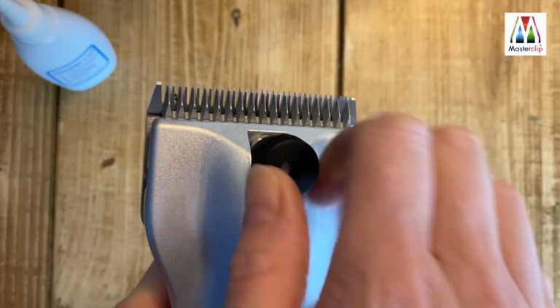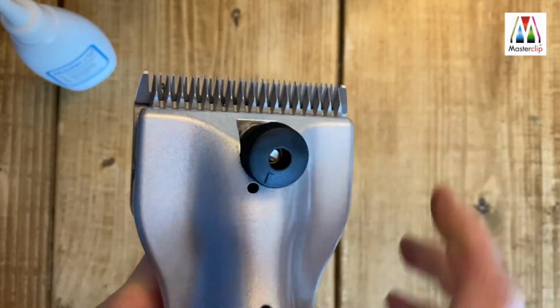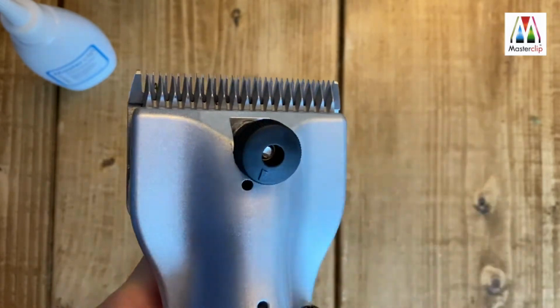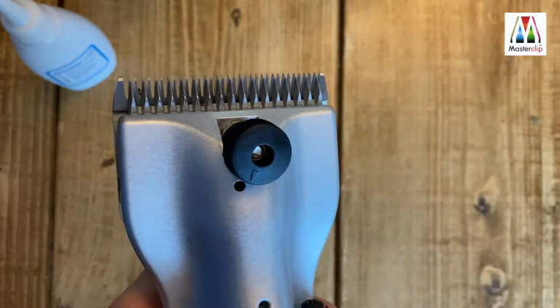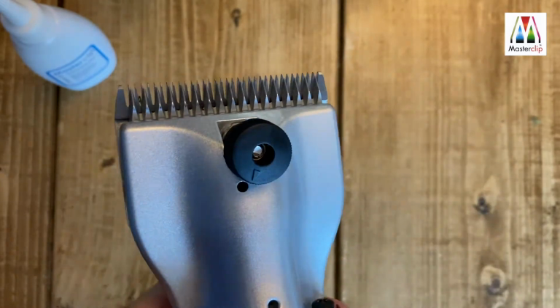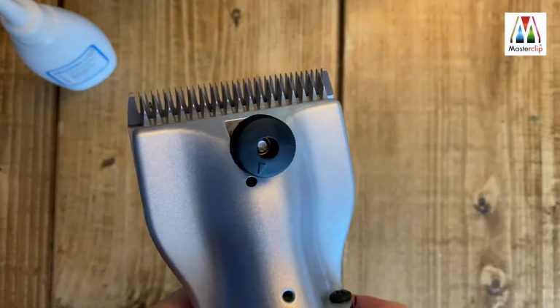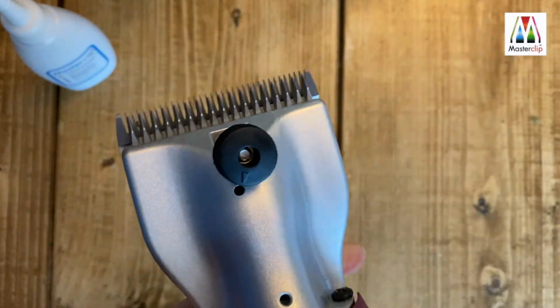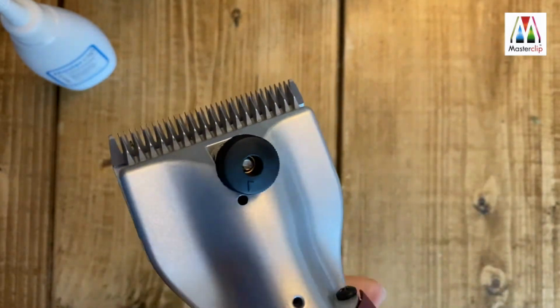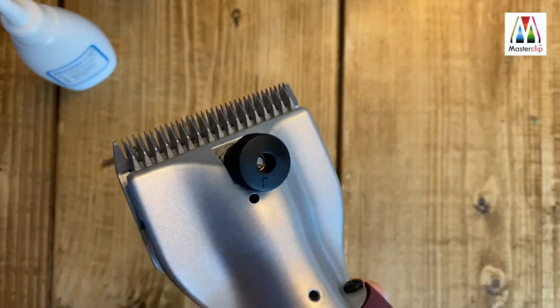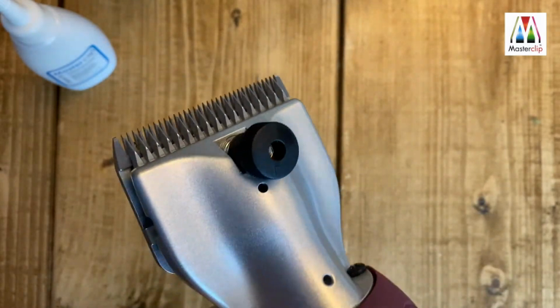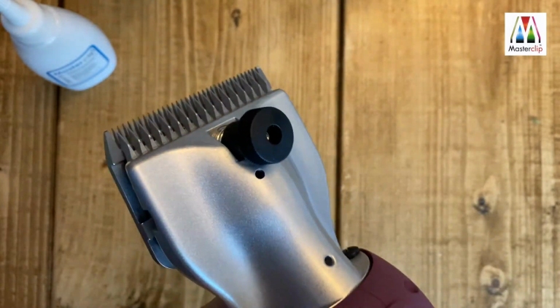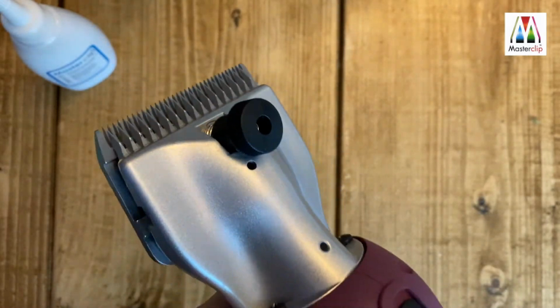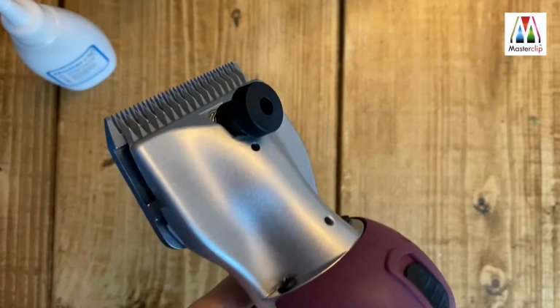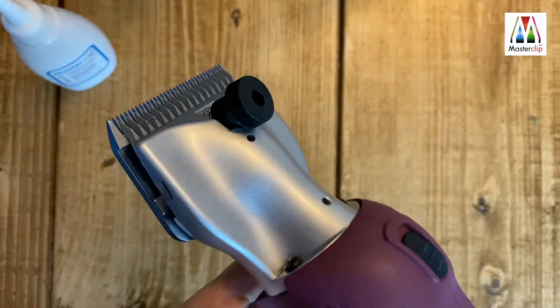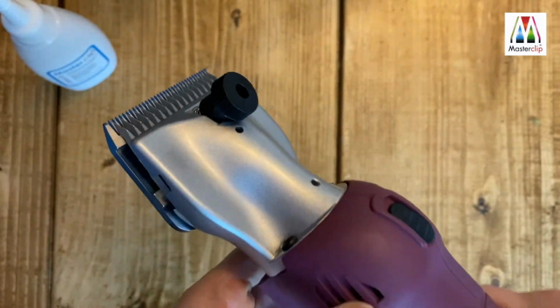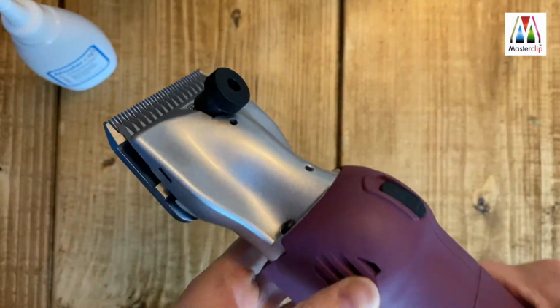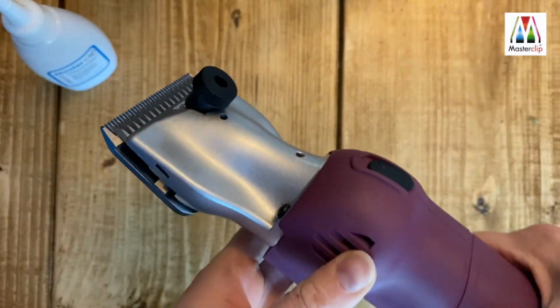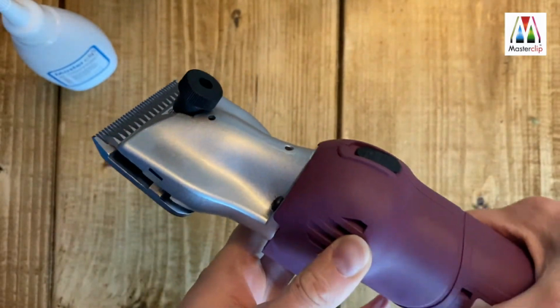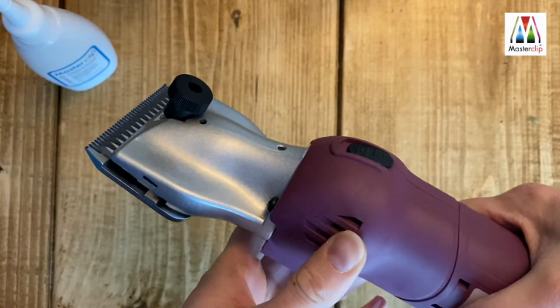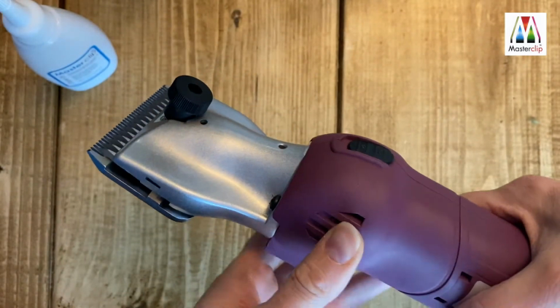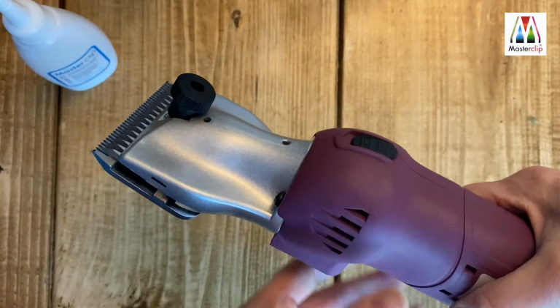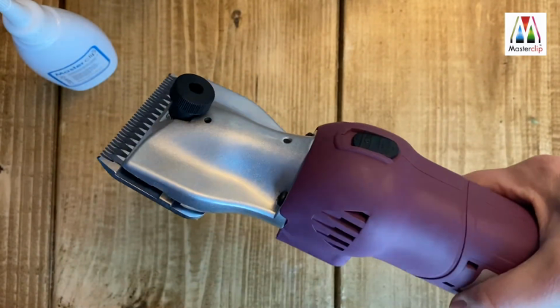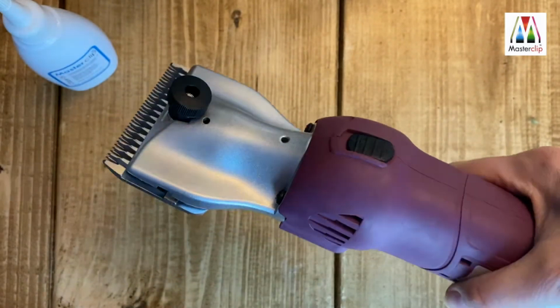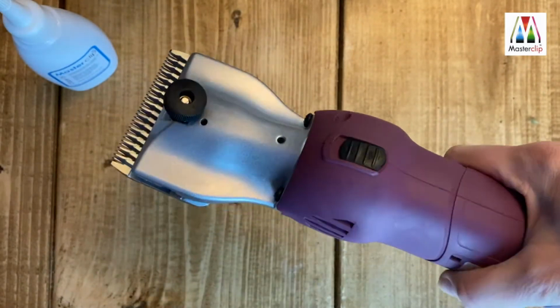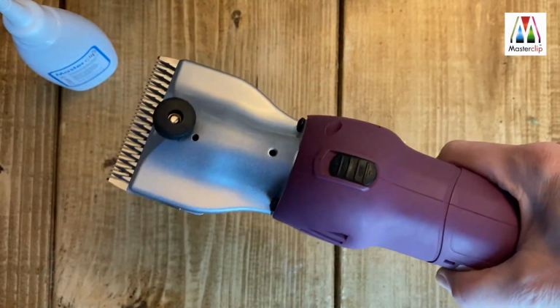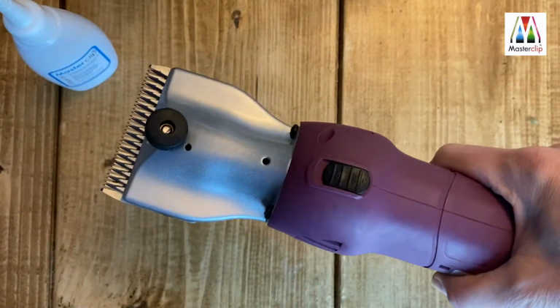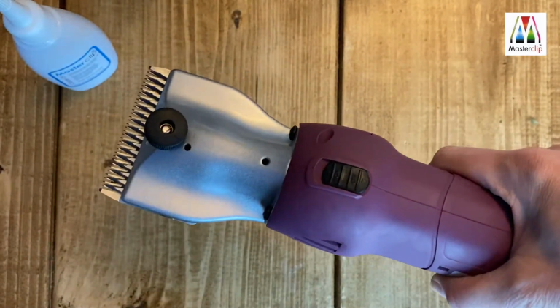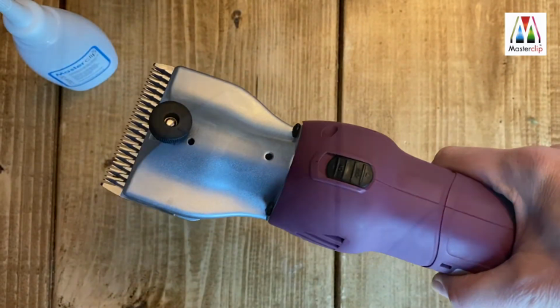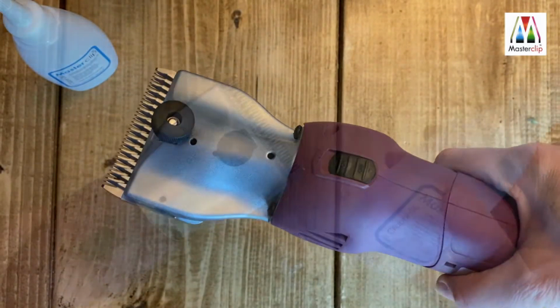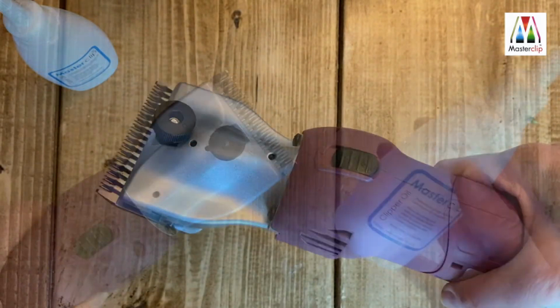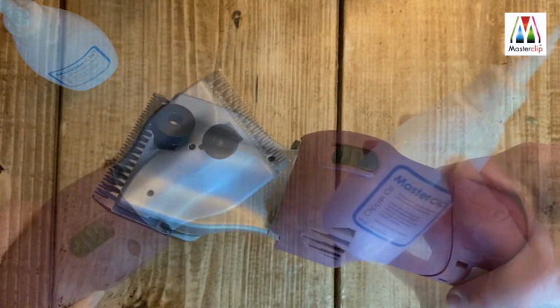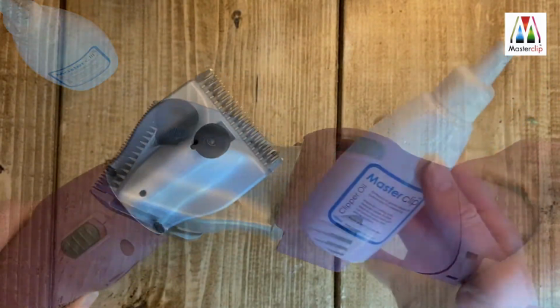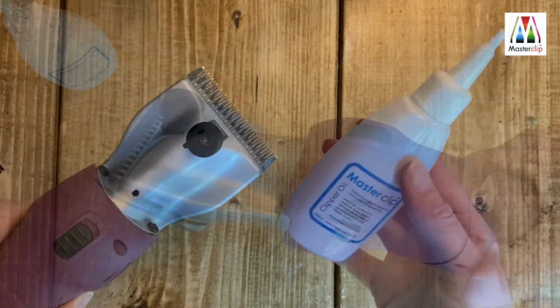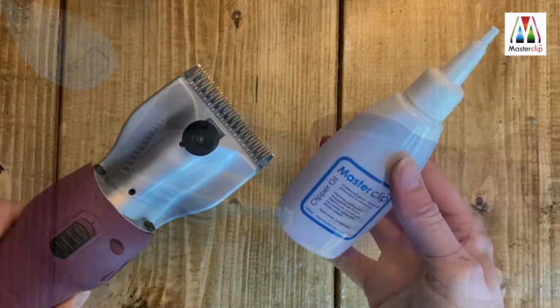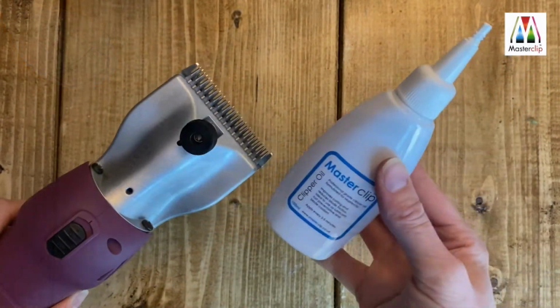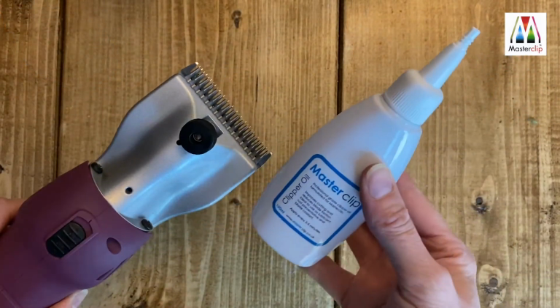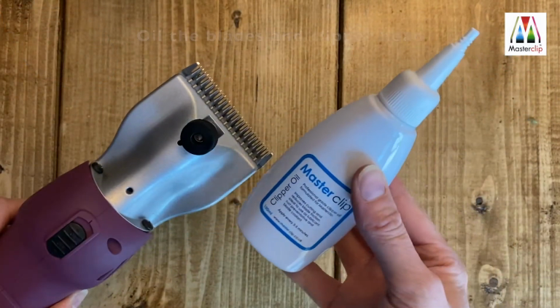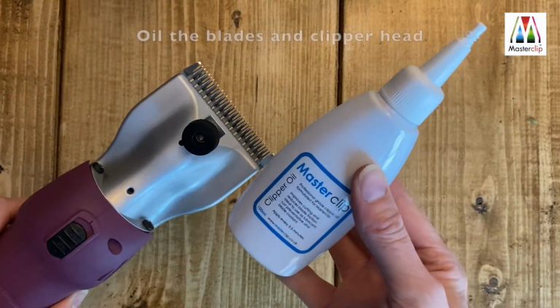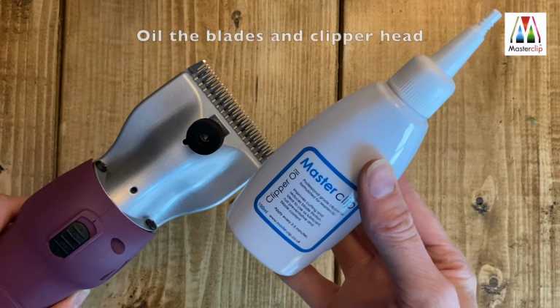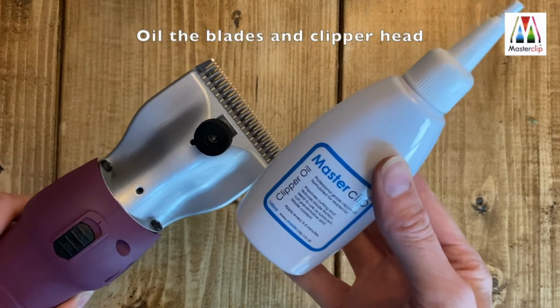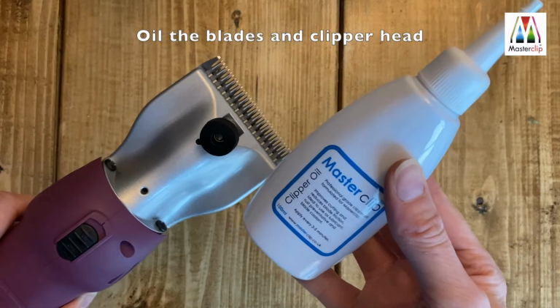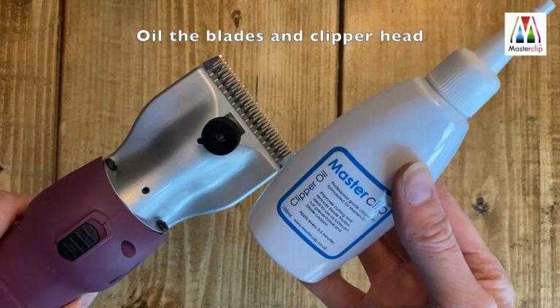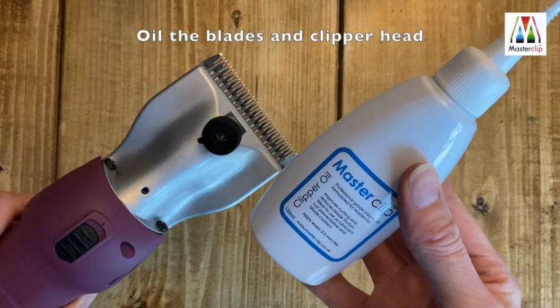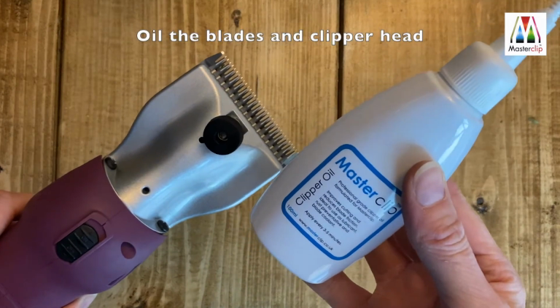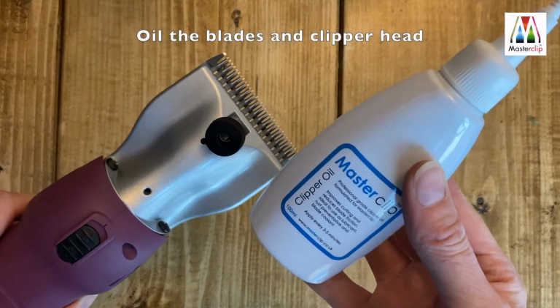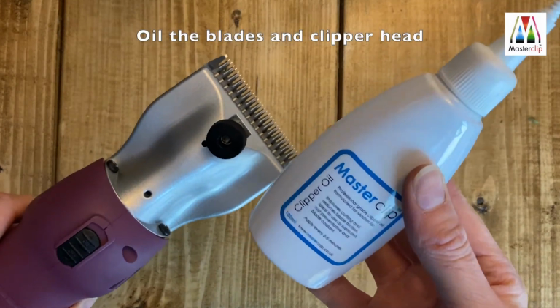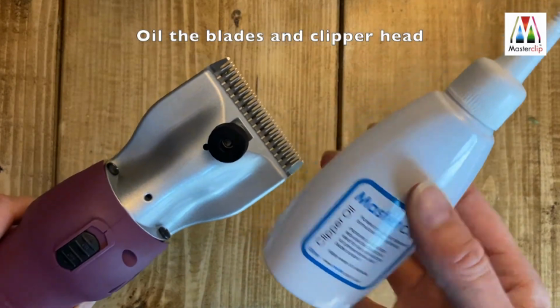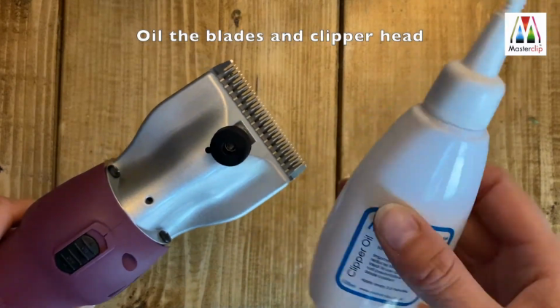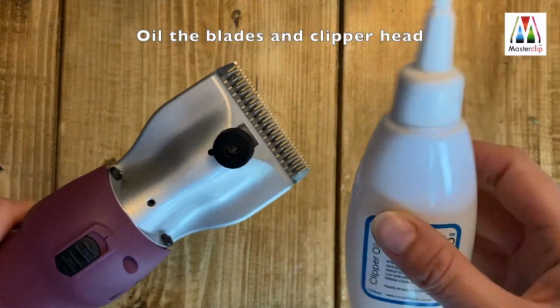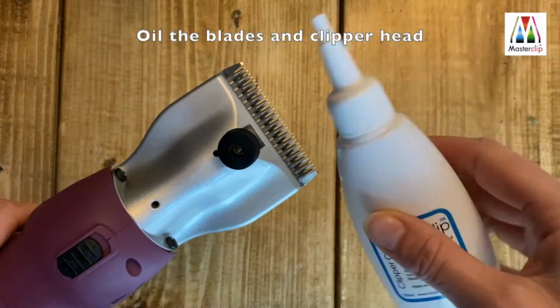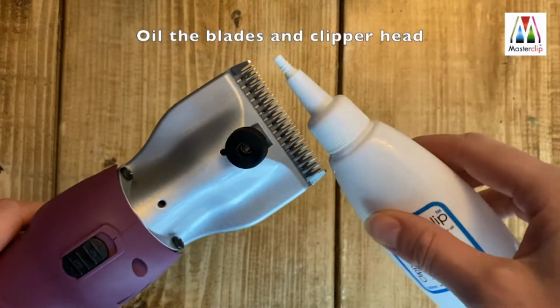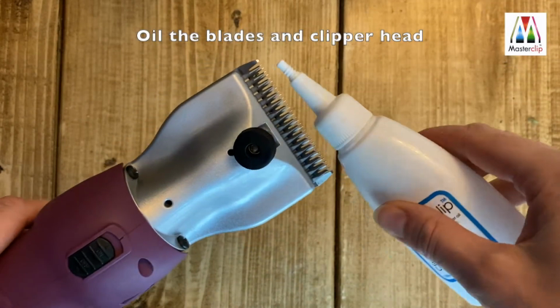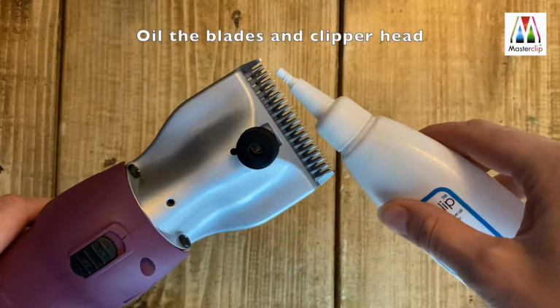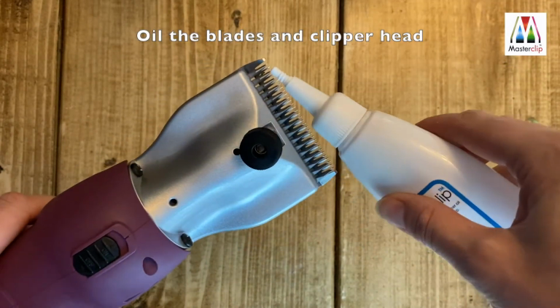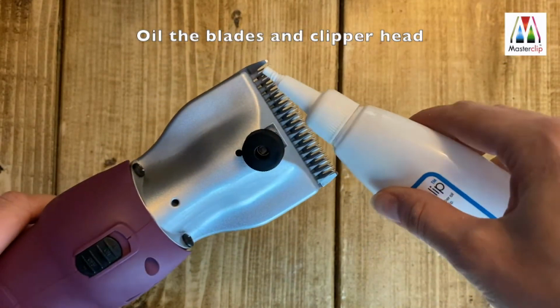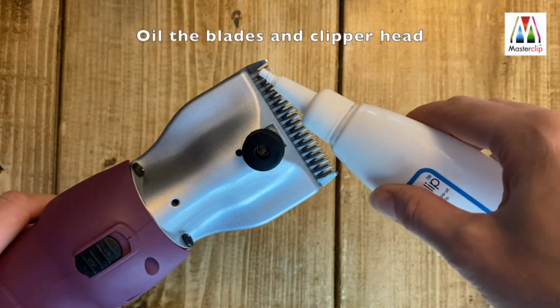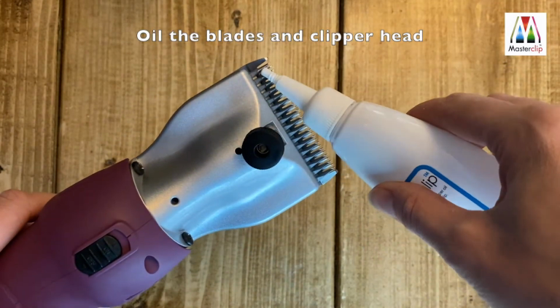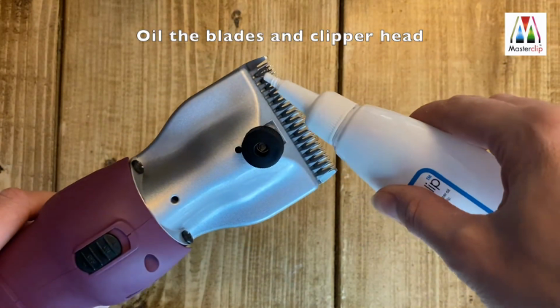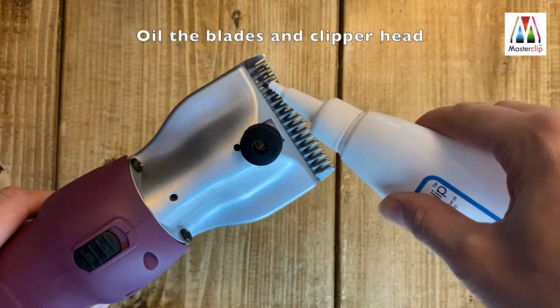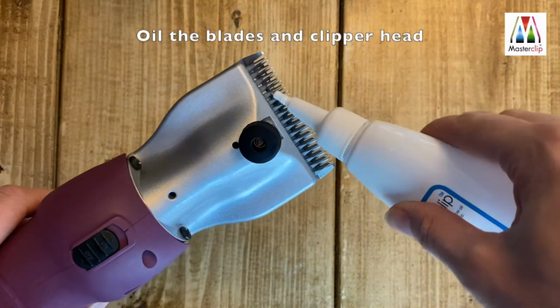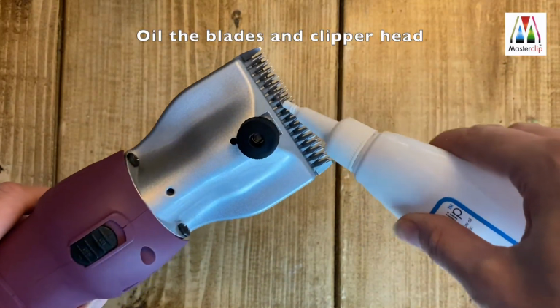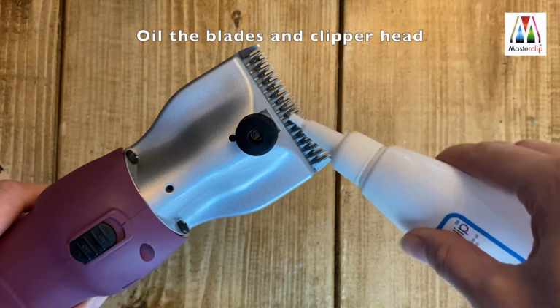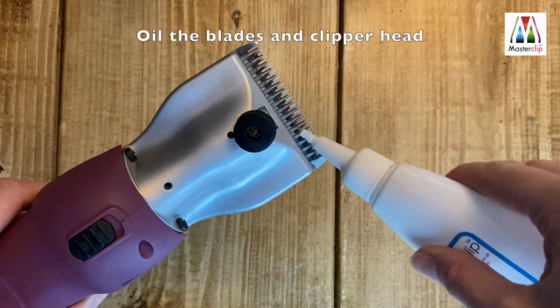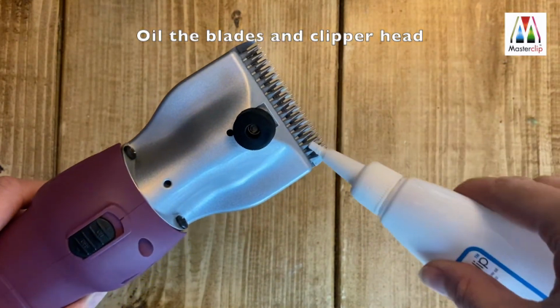The tension is now set ready to clip. Oil the blades and clip ahead before and after use and every five minutes during clipping.